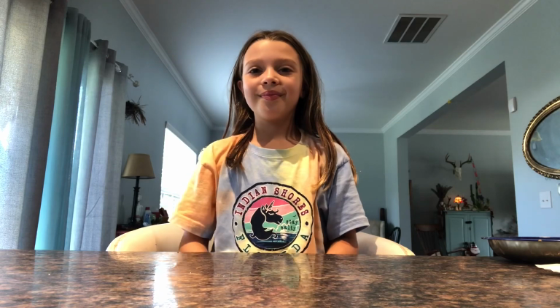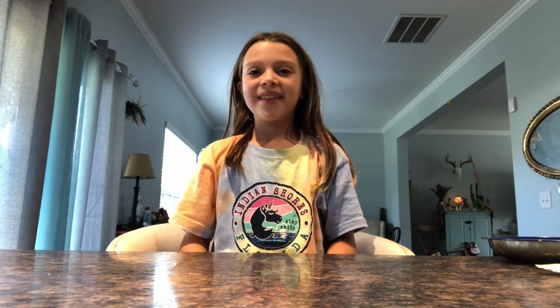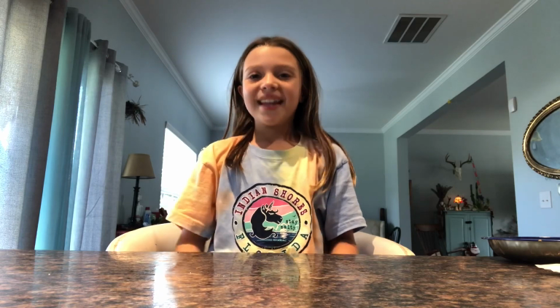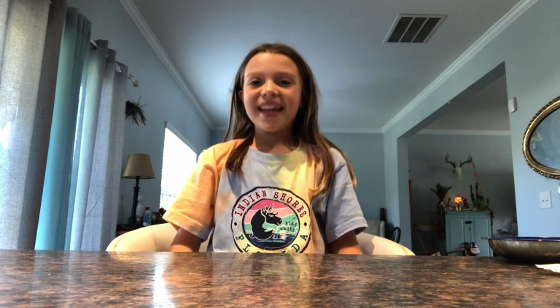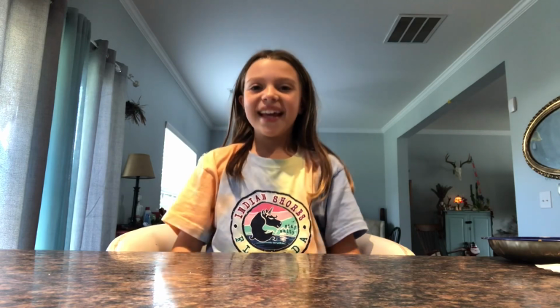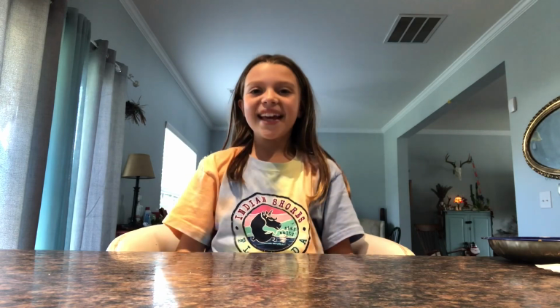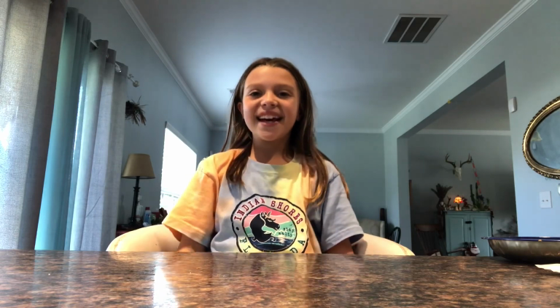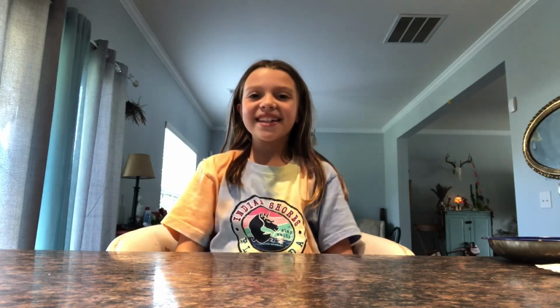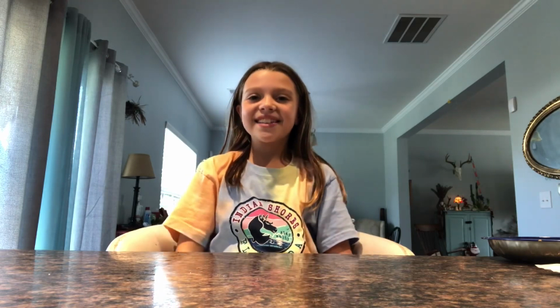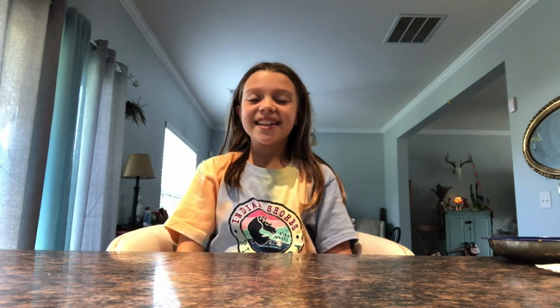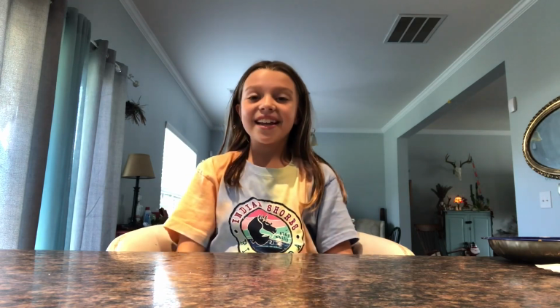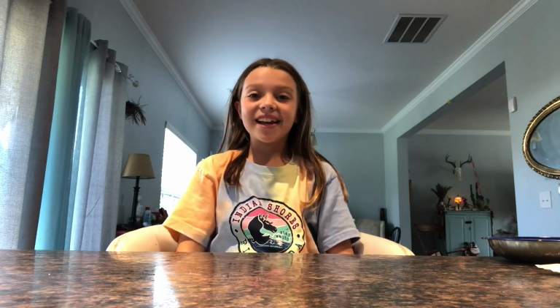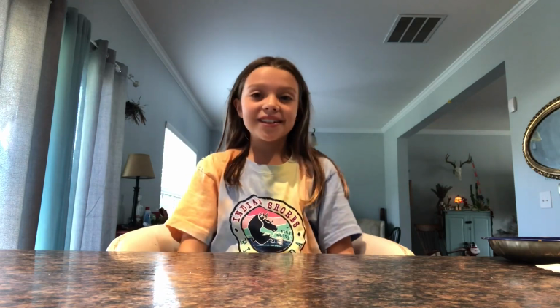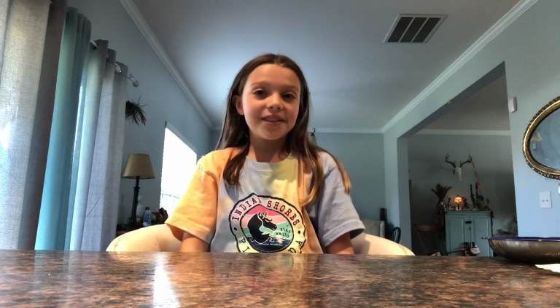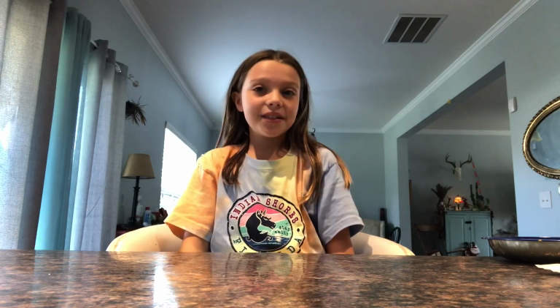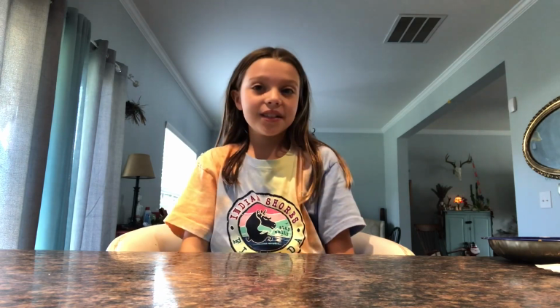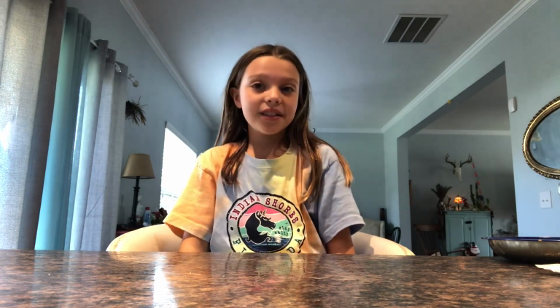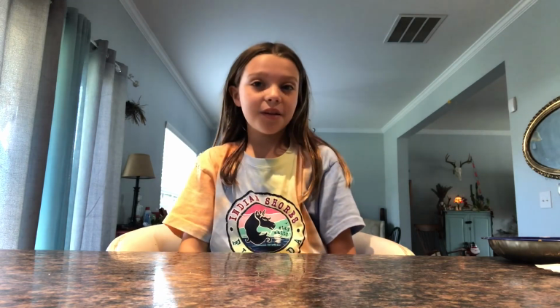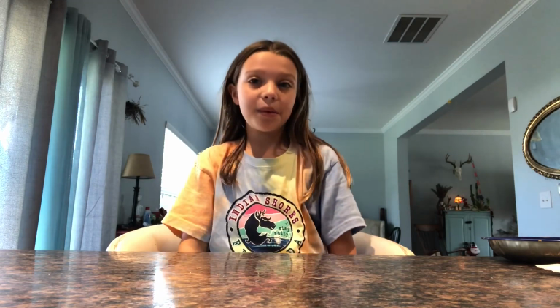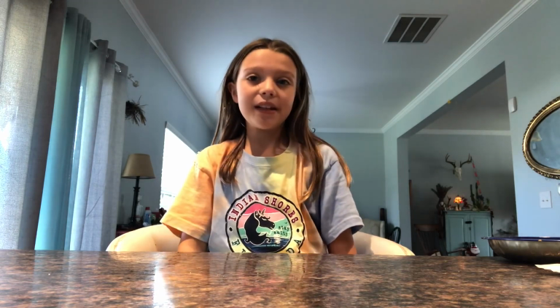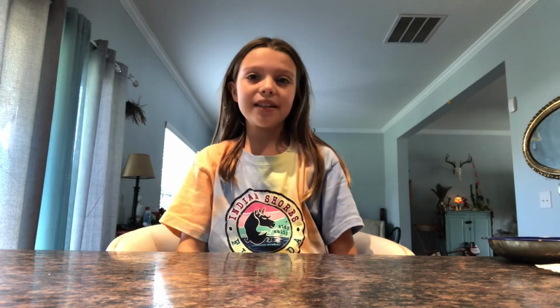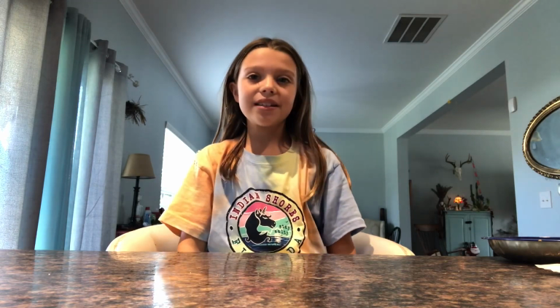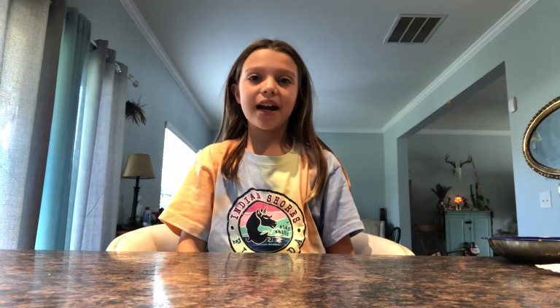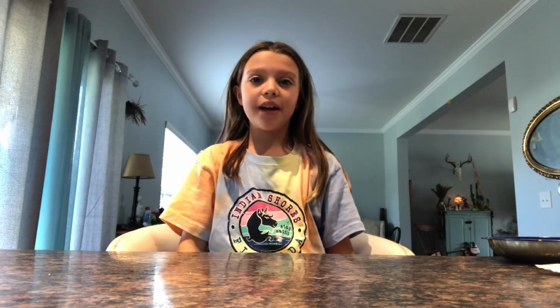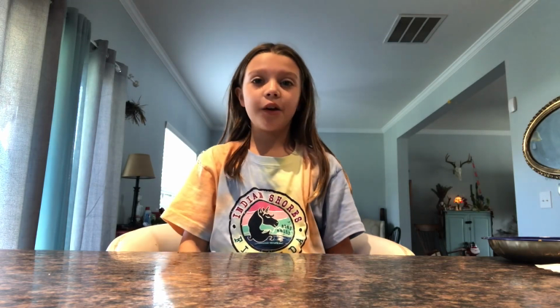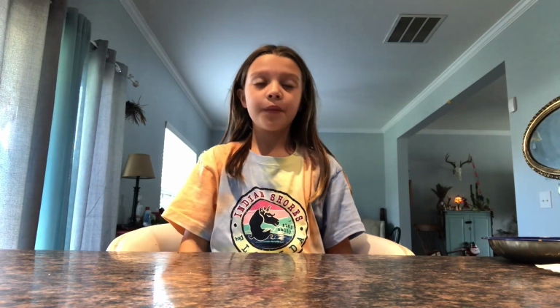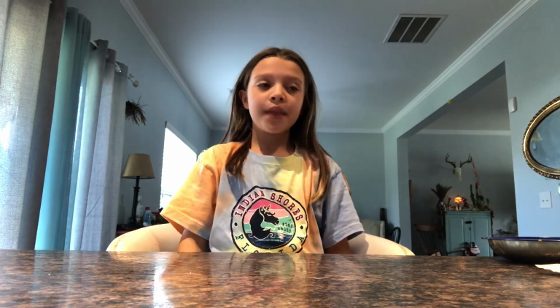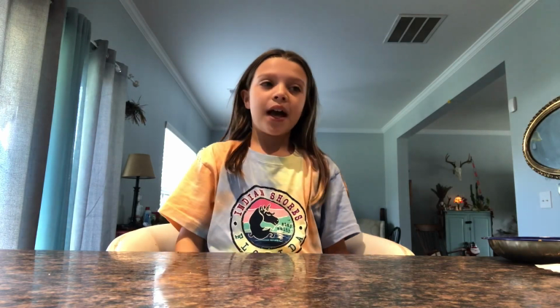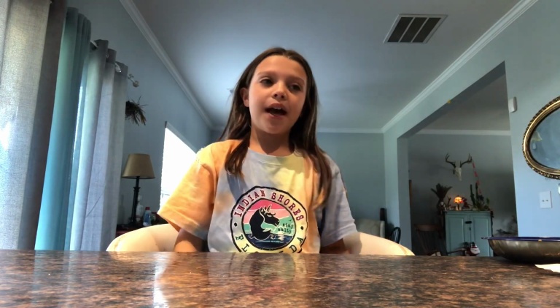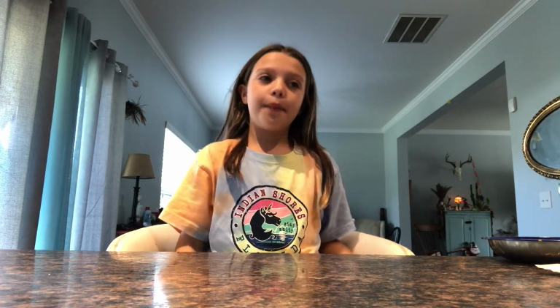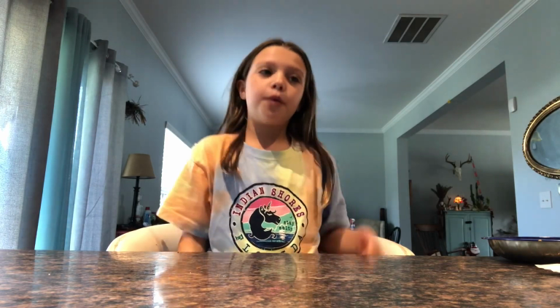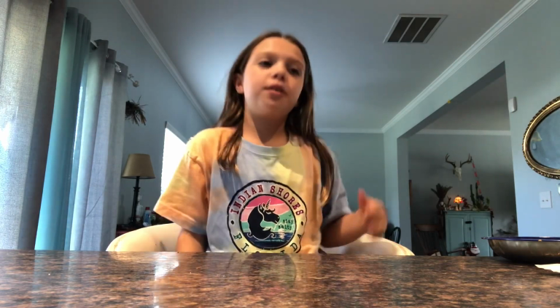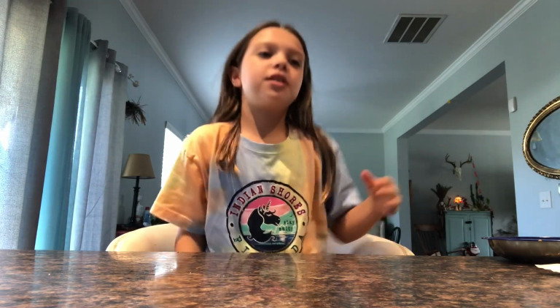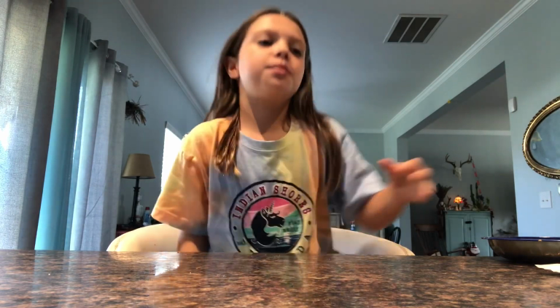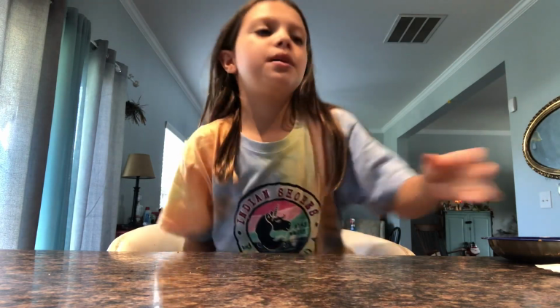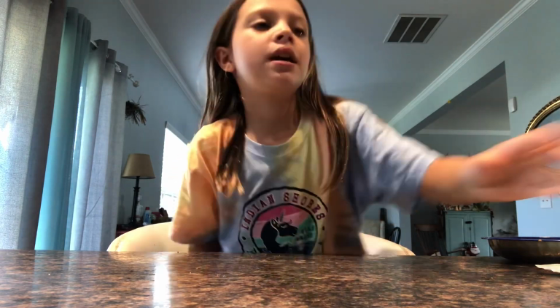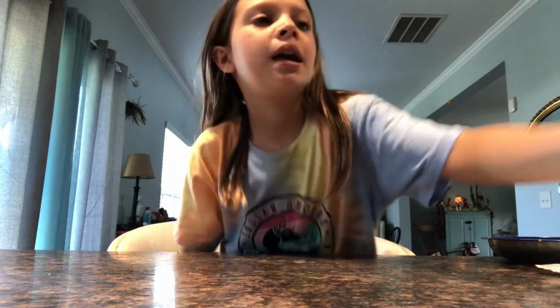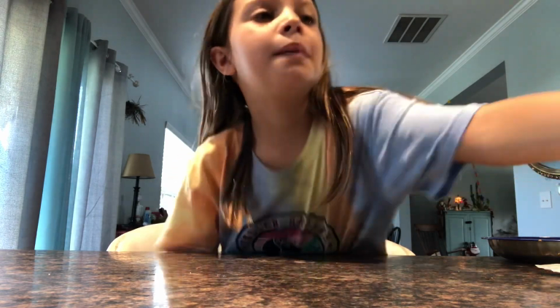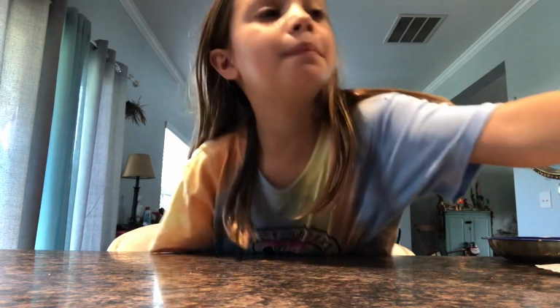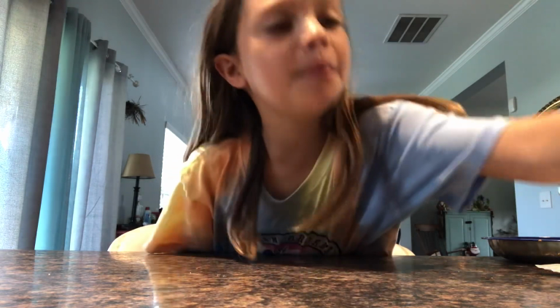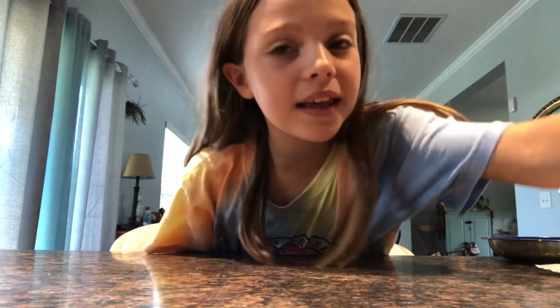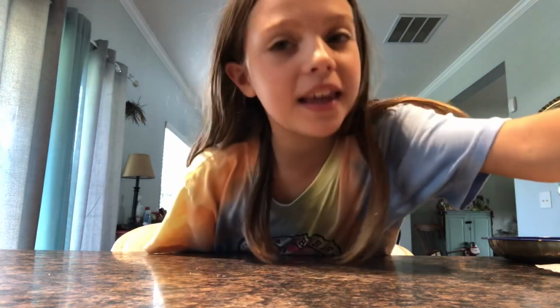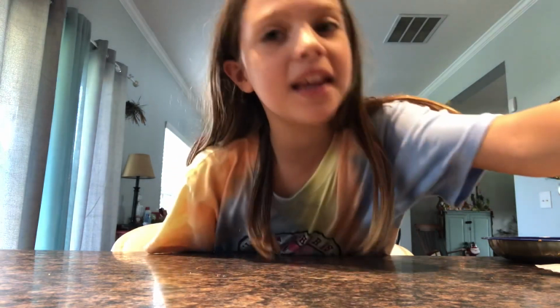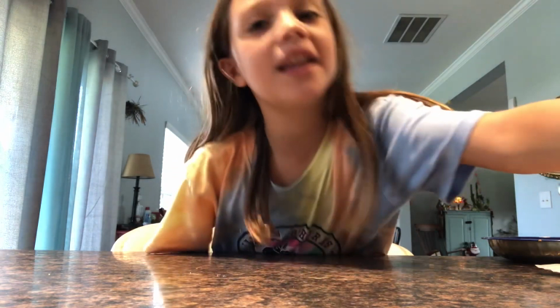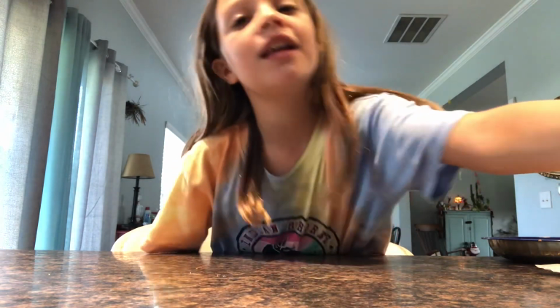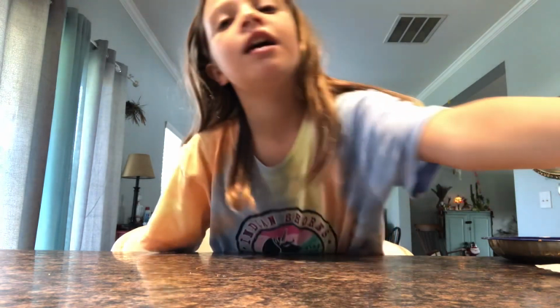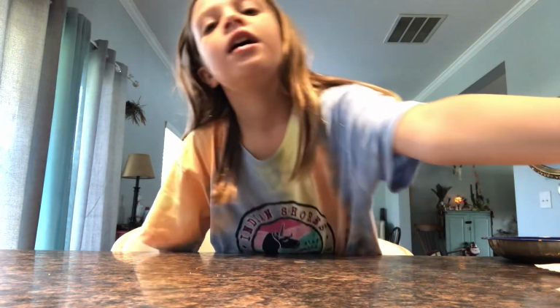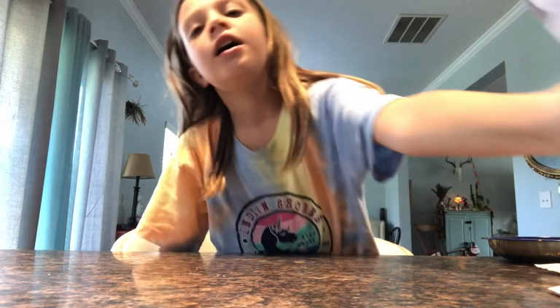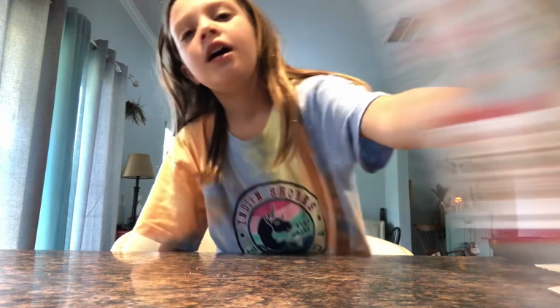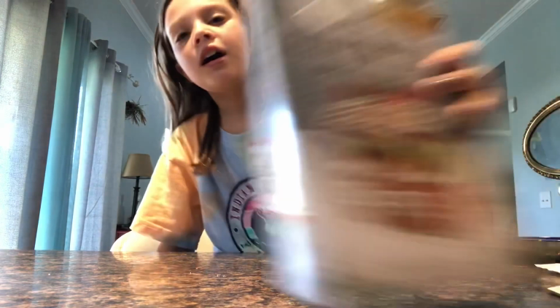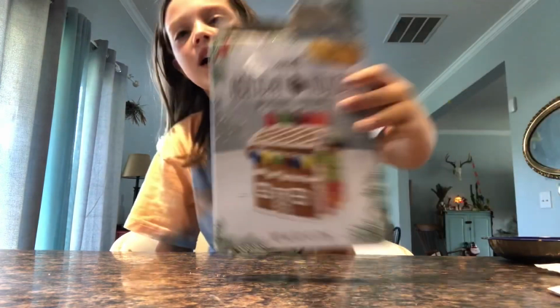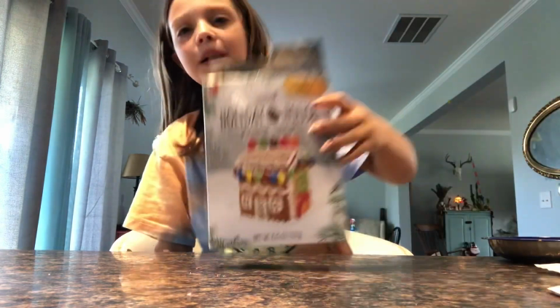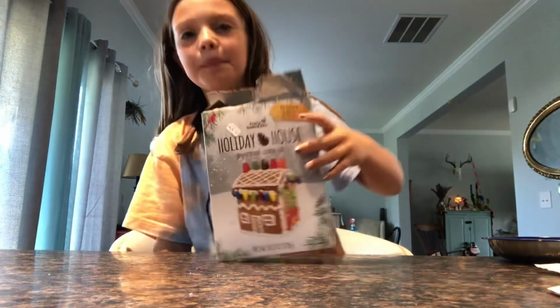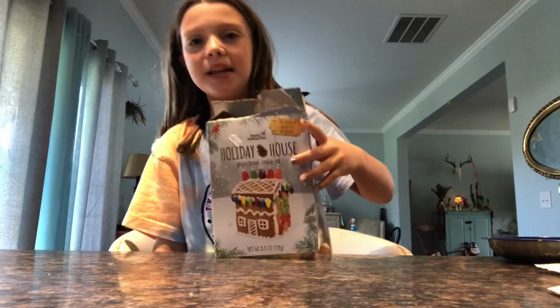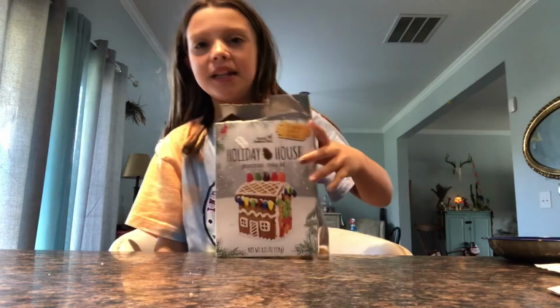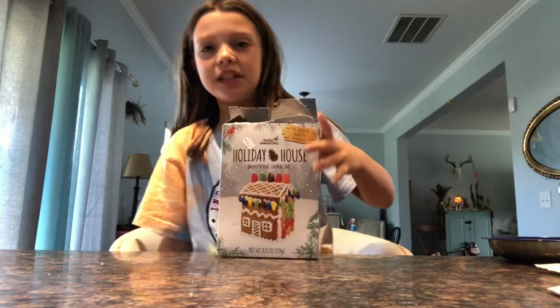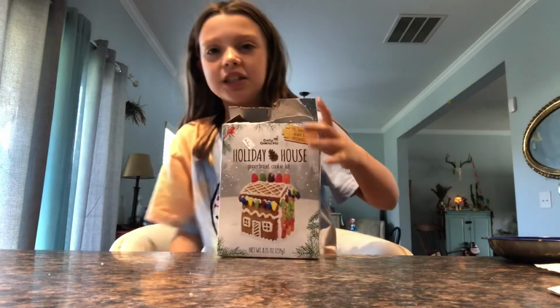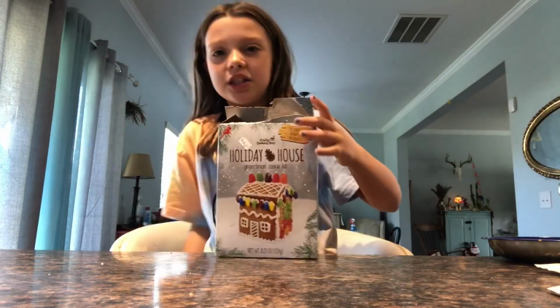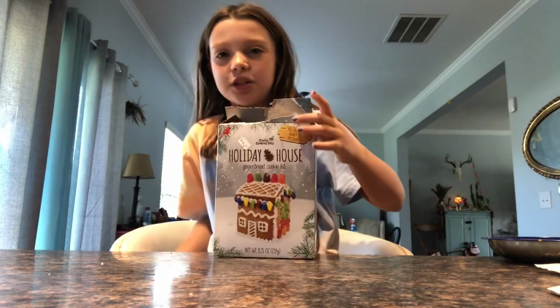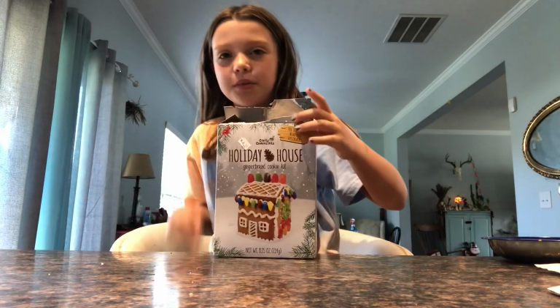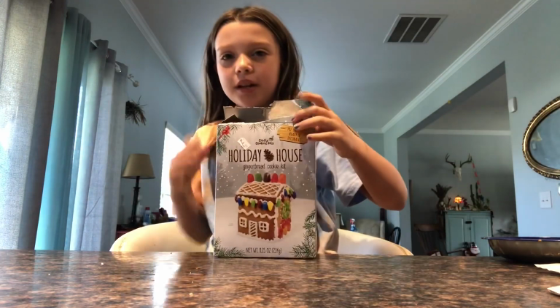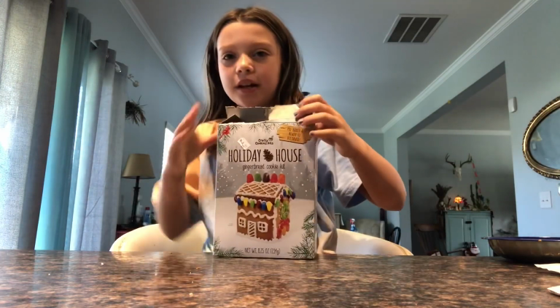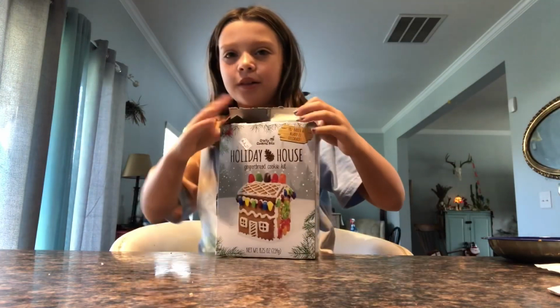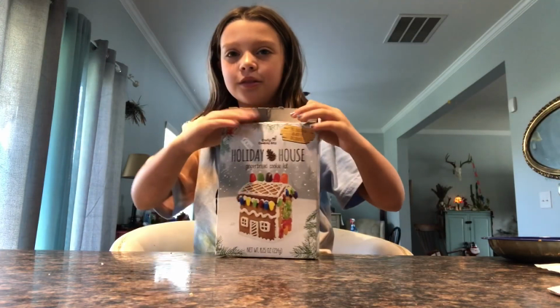Hey guys, and as you can tell by the title, I'm going to be making a mini gingerbread house.